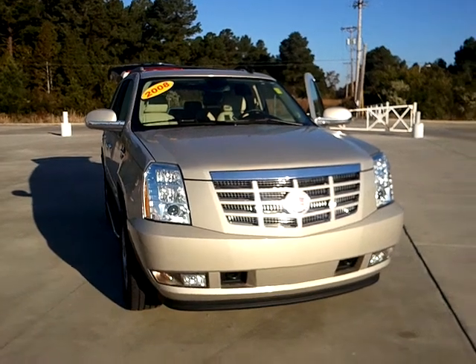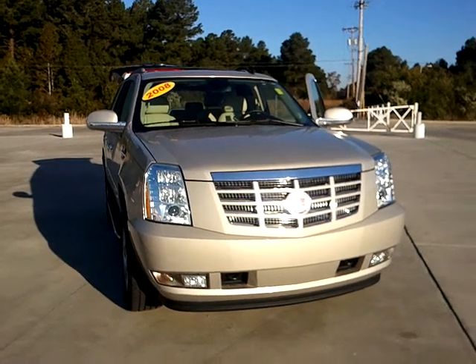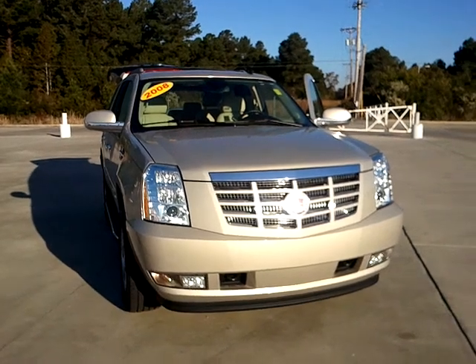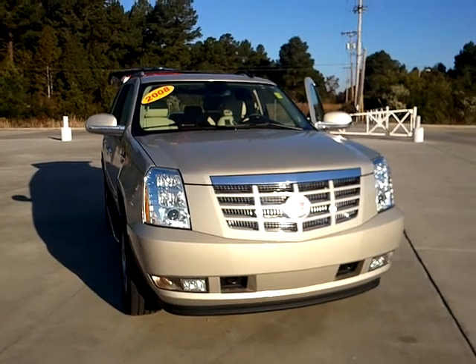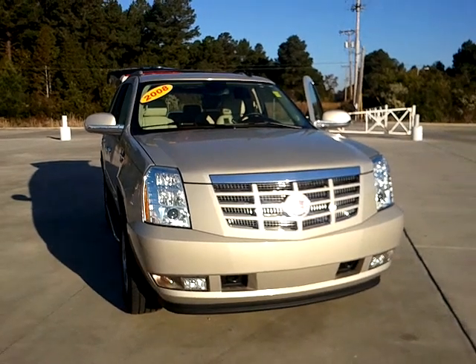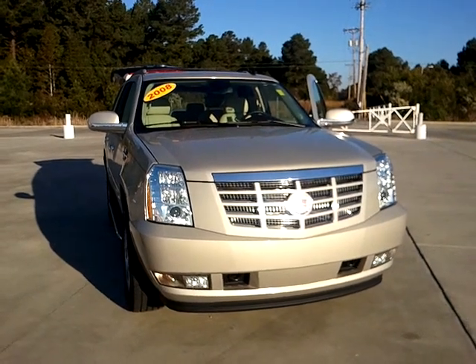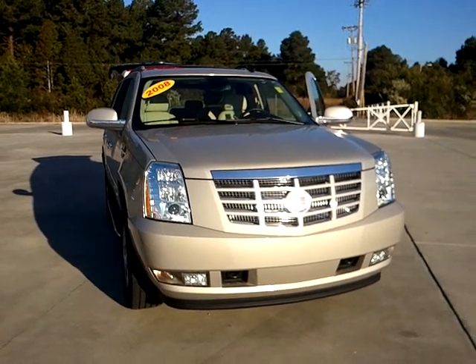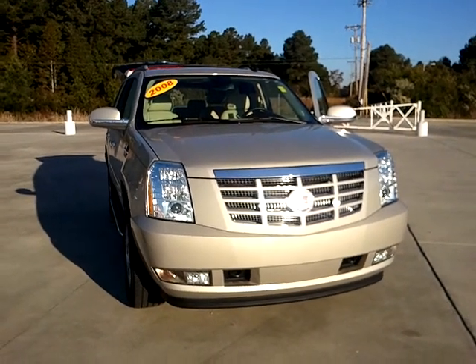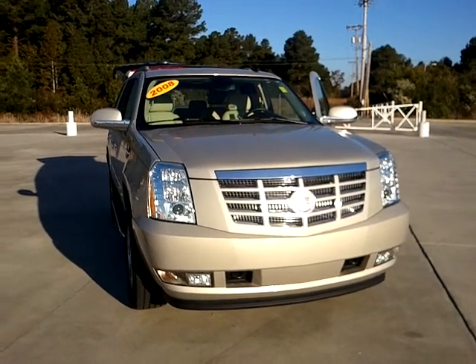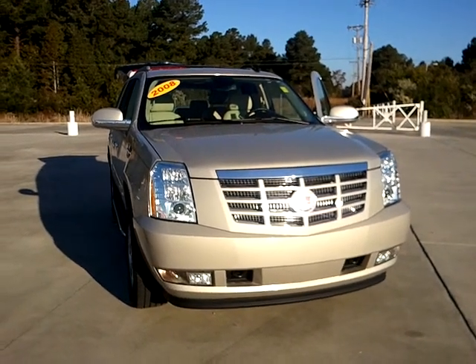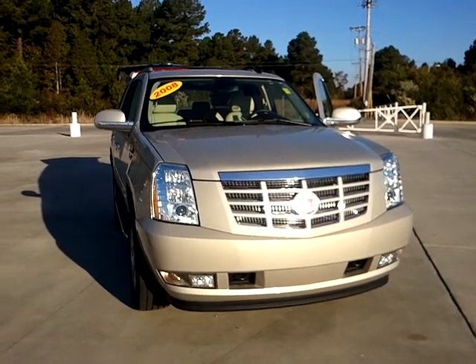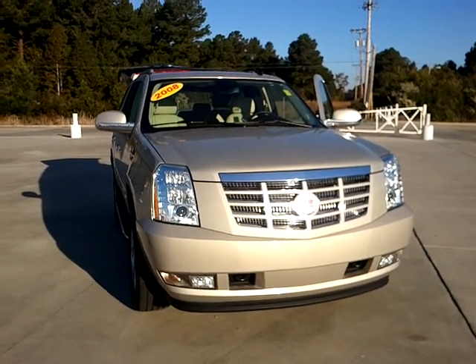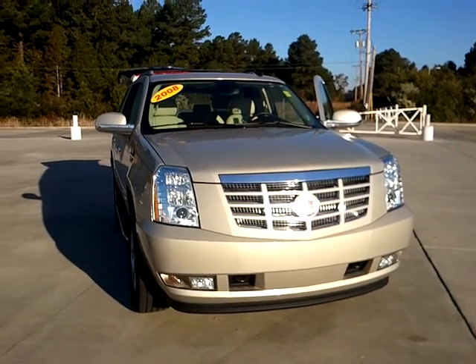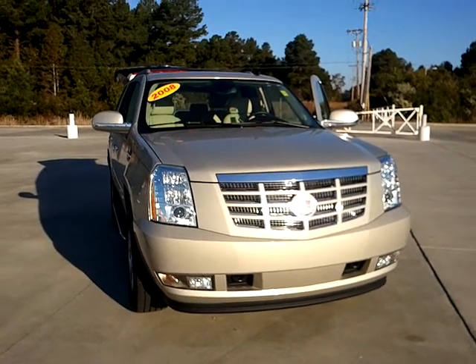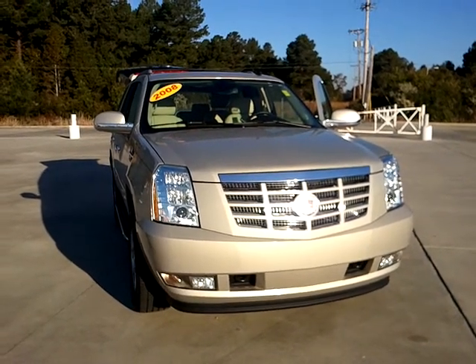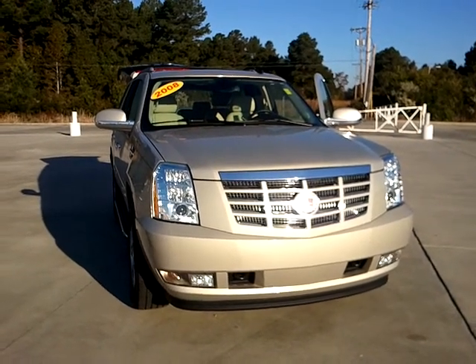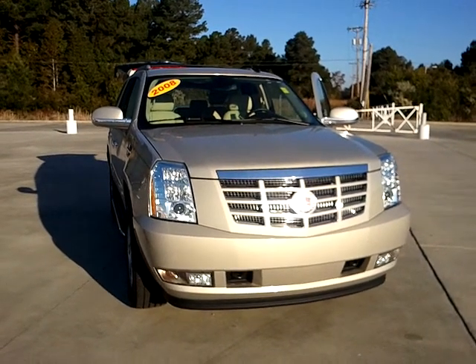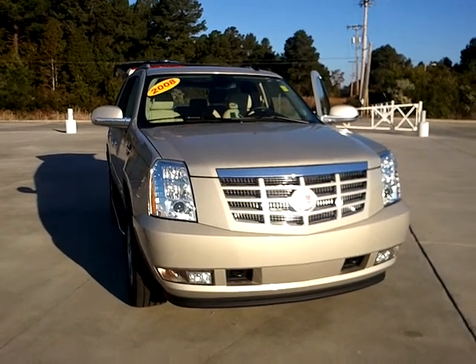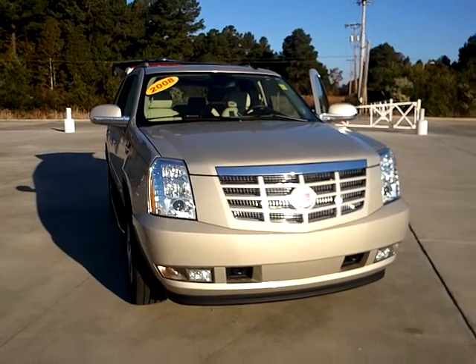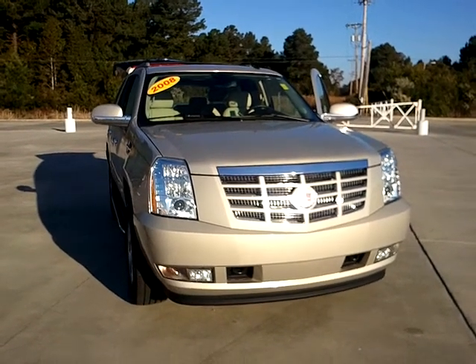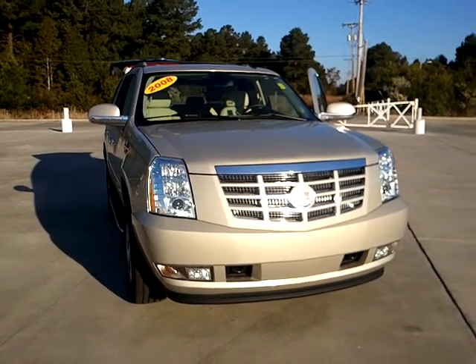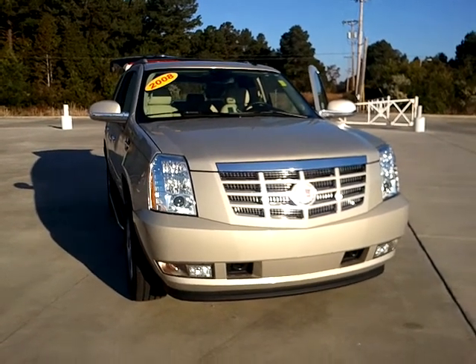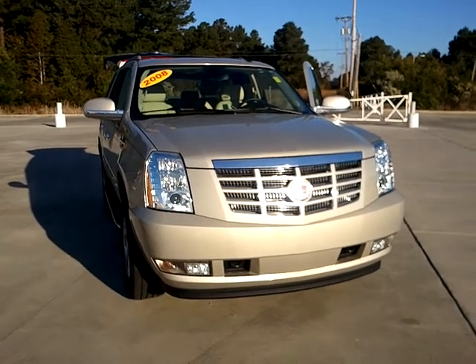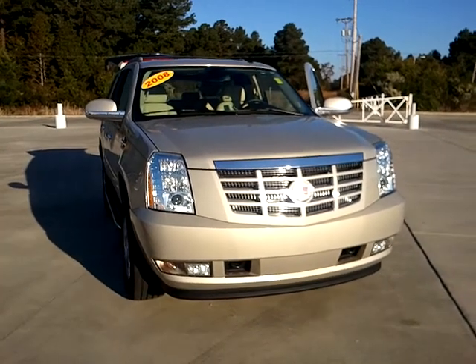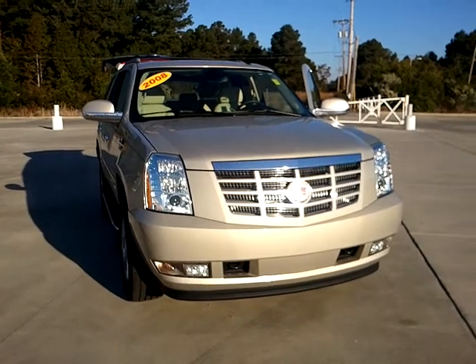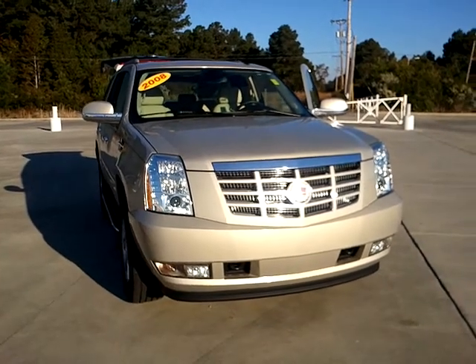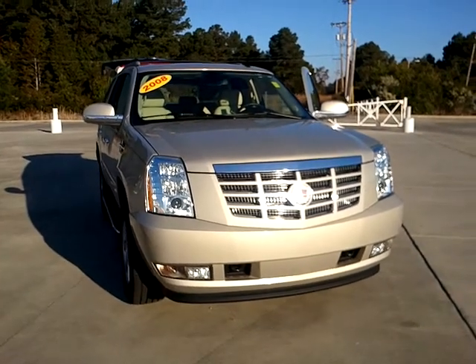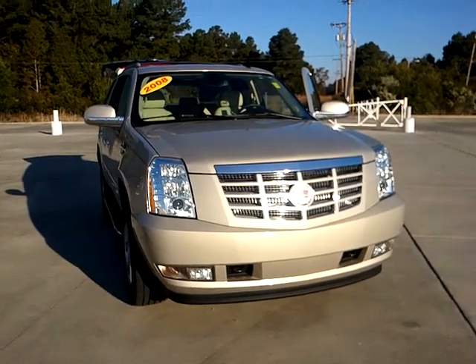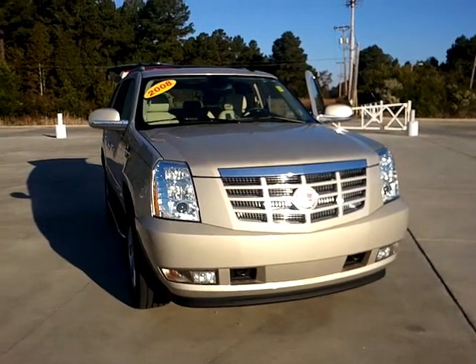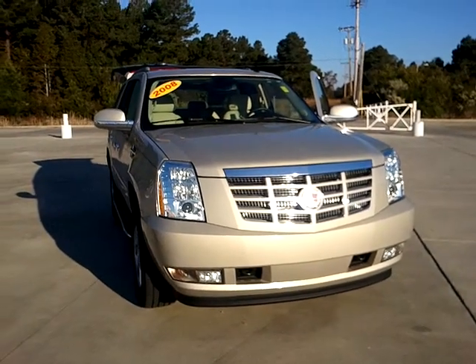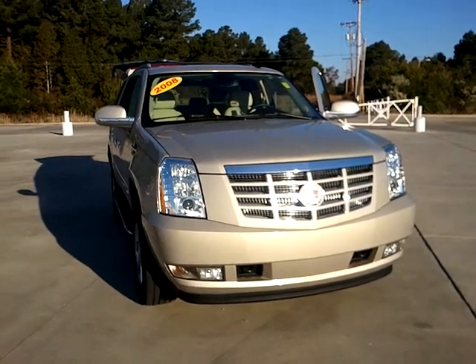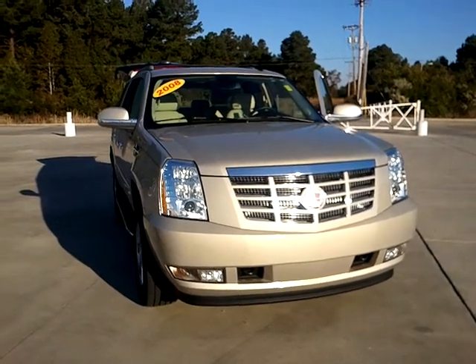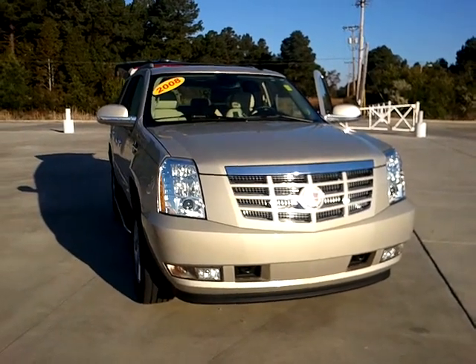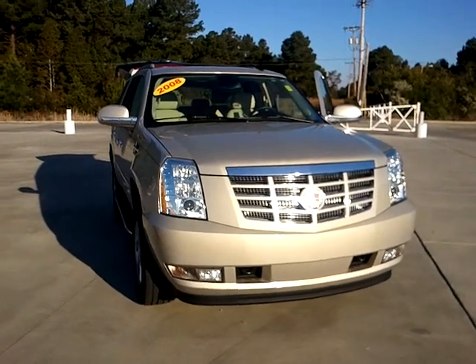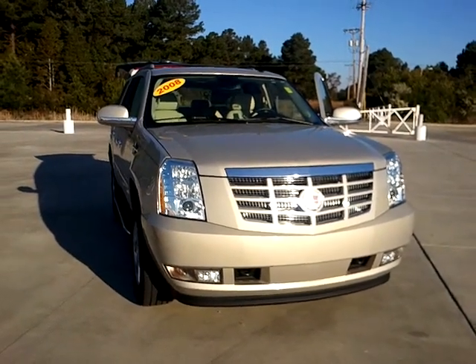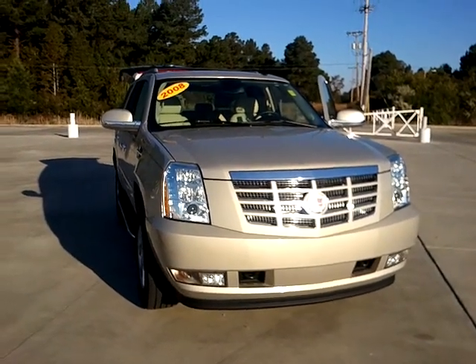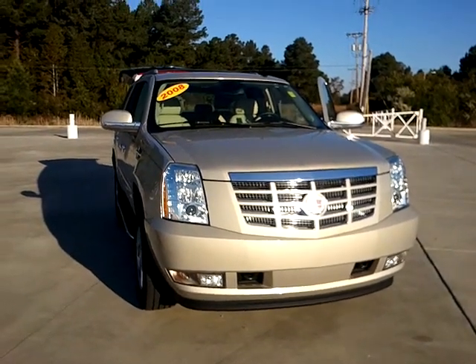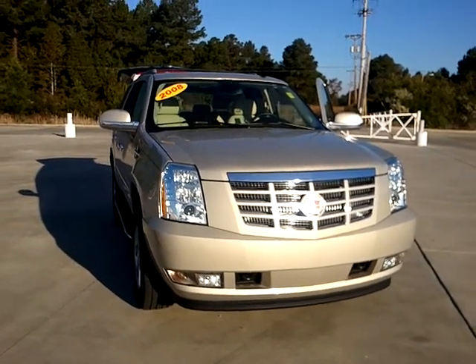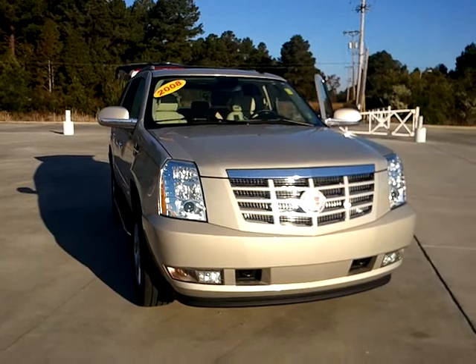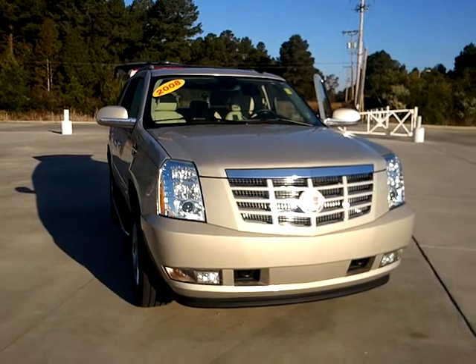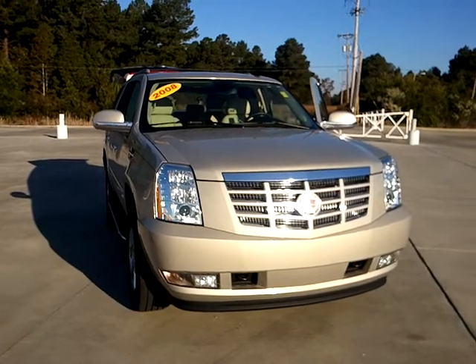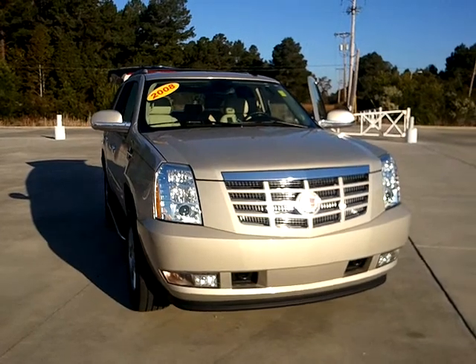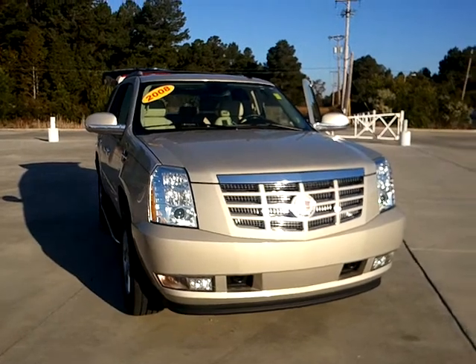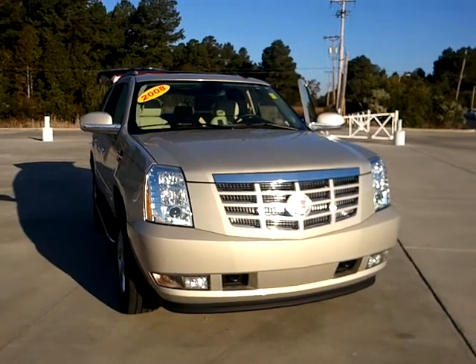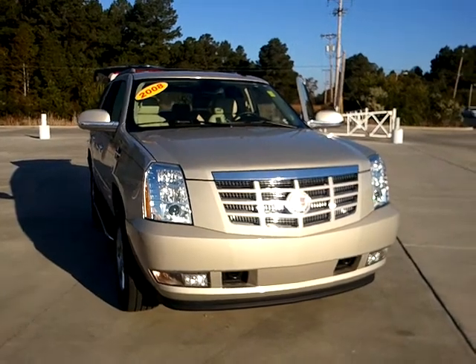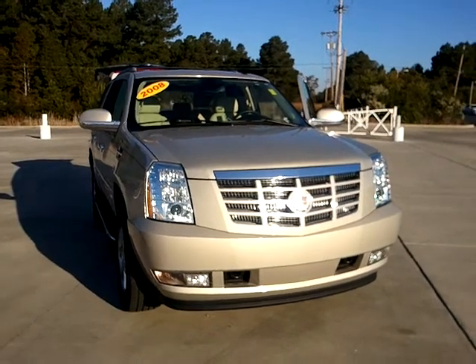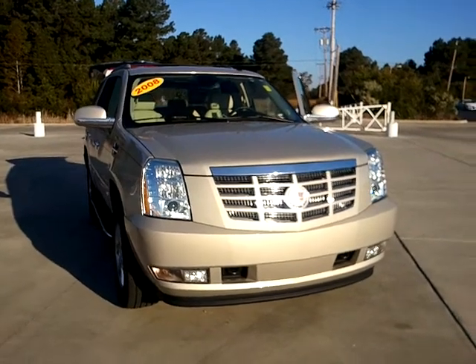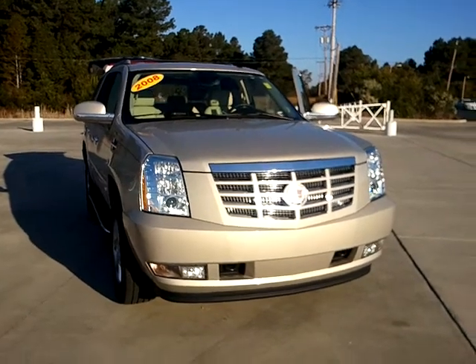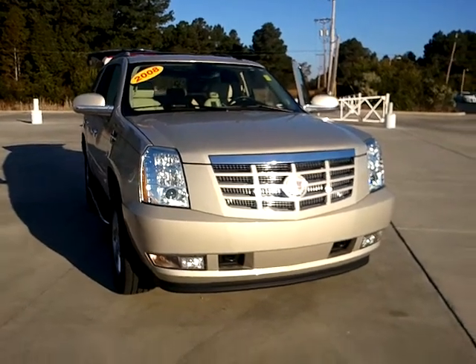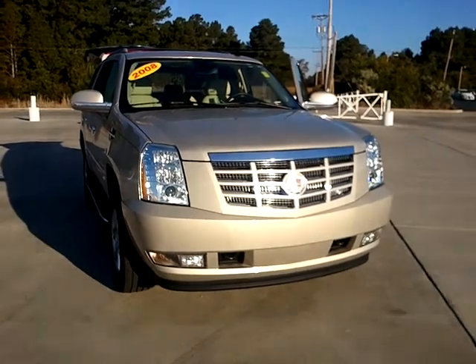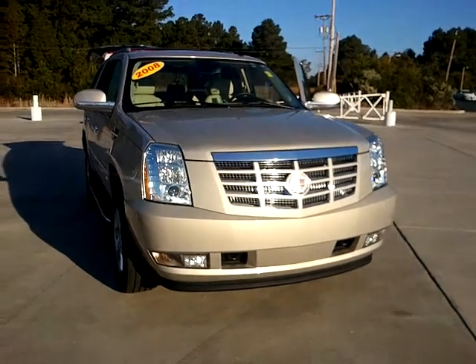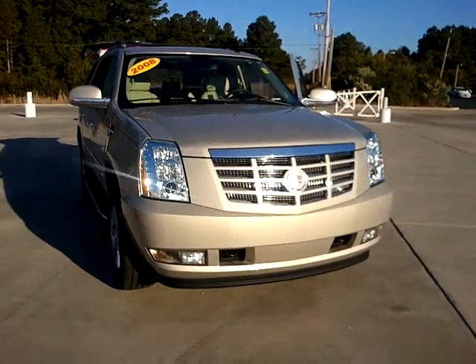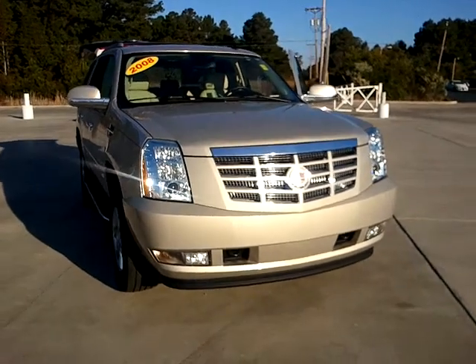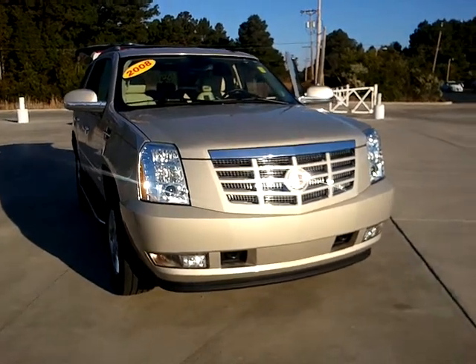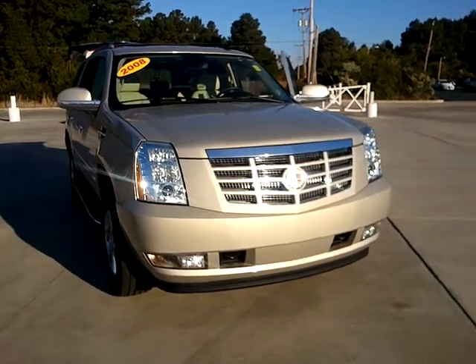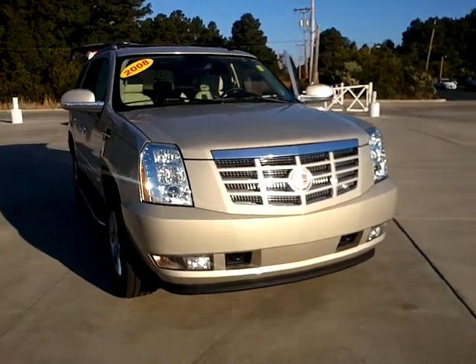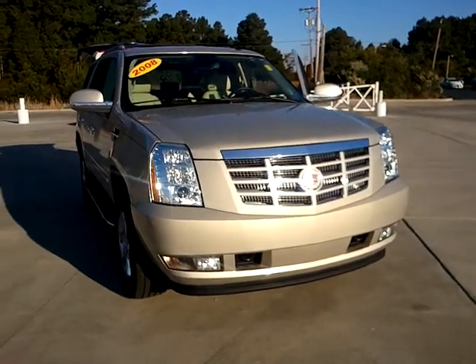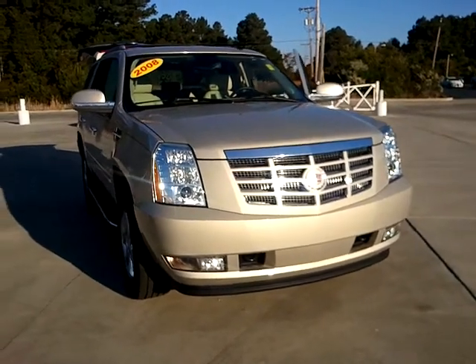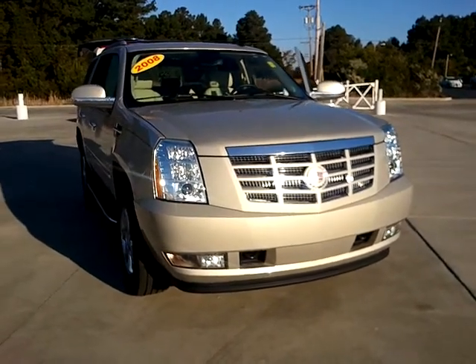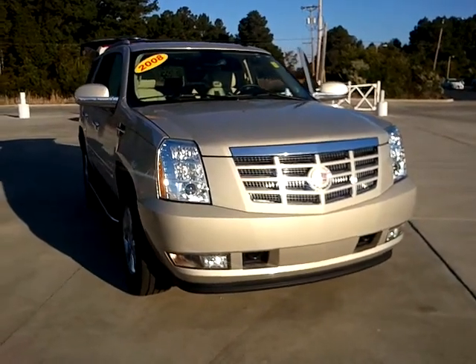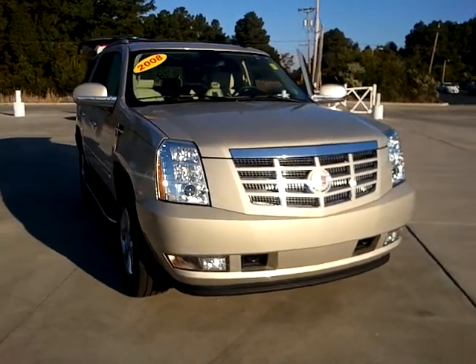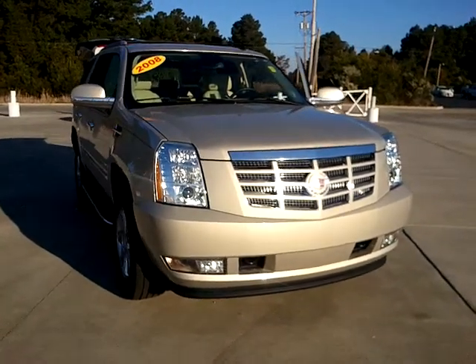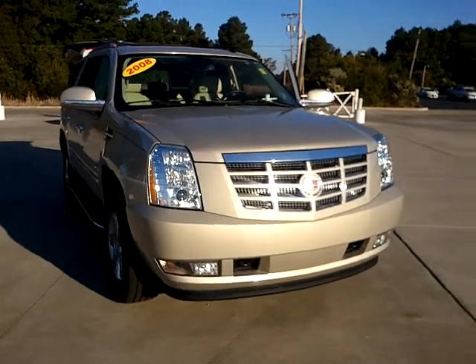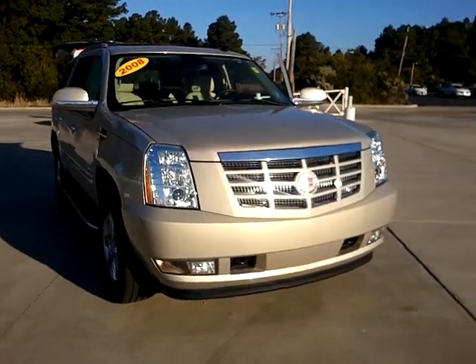Hi Sharon, this is Michelle Seibel at Beach Automotive, and this is the 2008 Escalade that you are inquiring about.